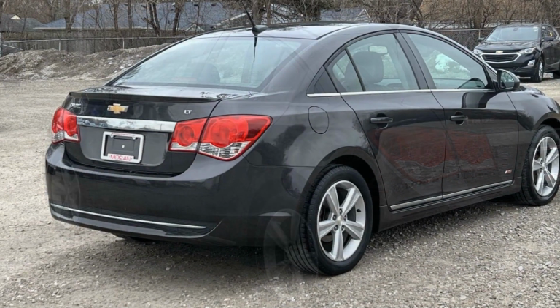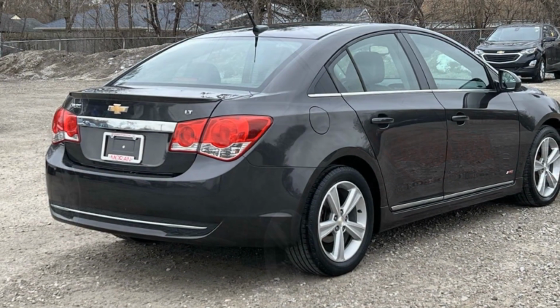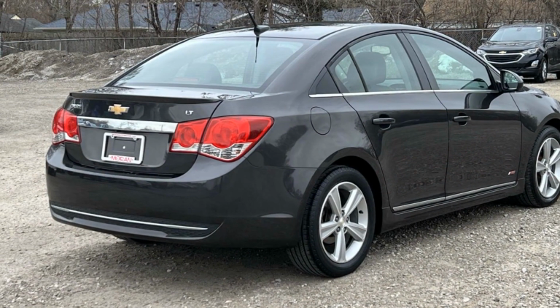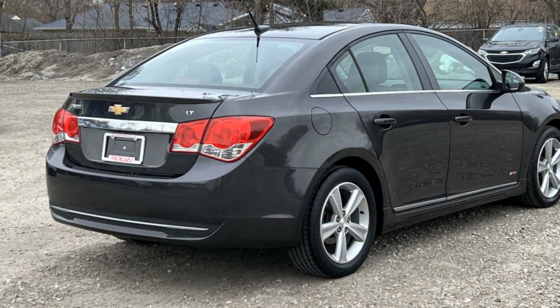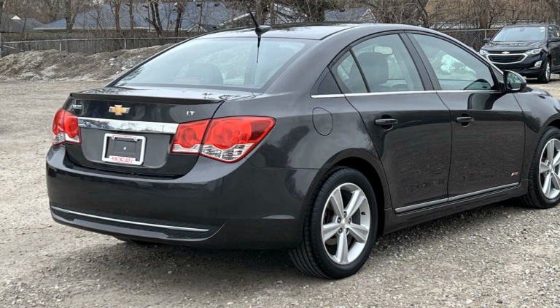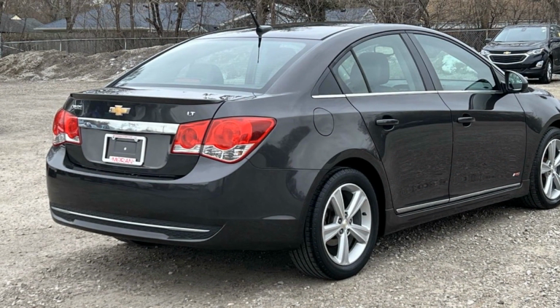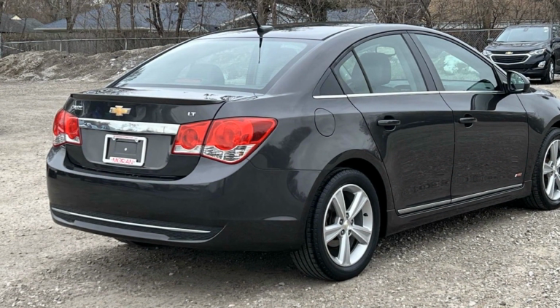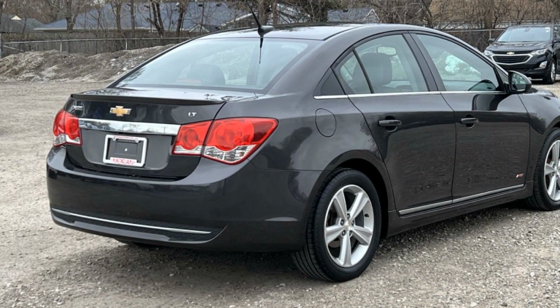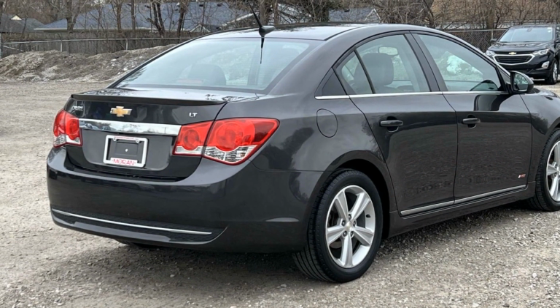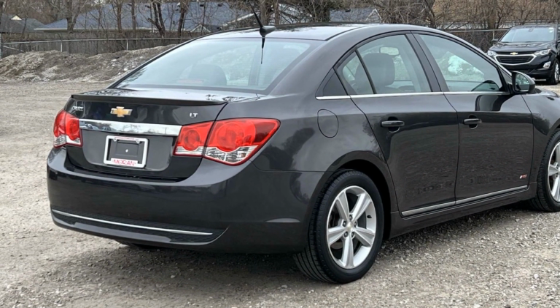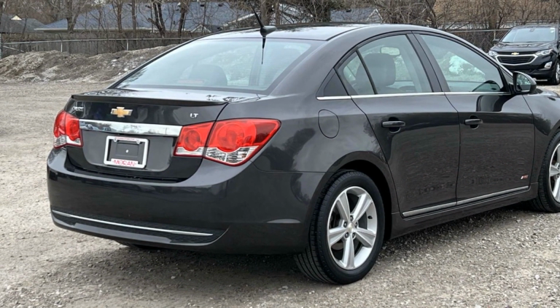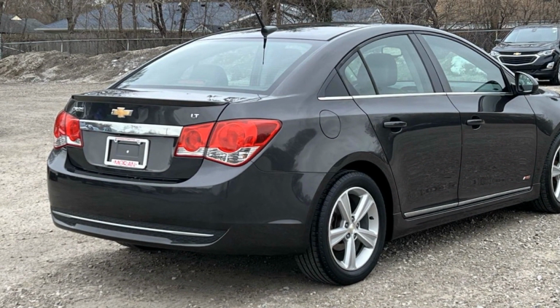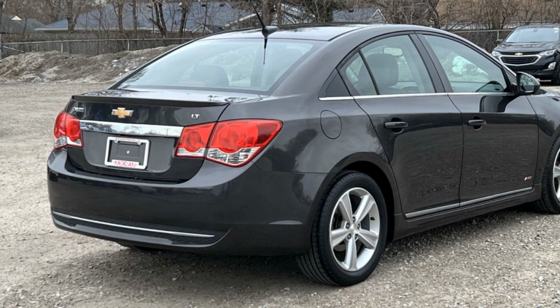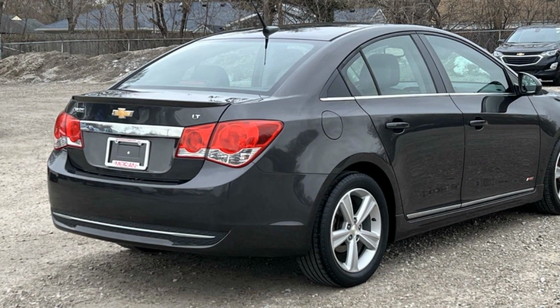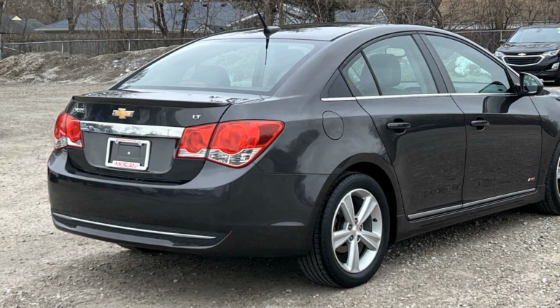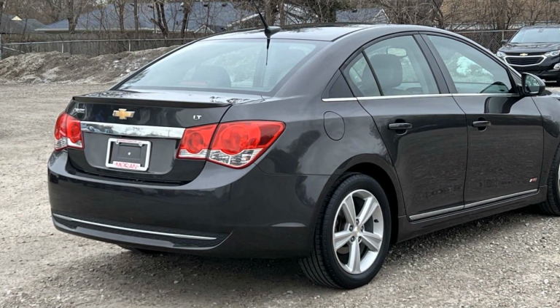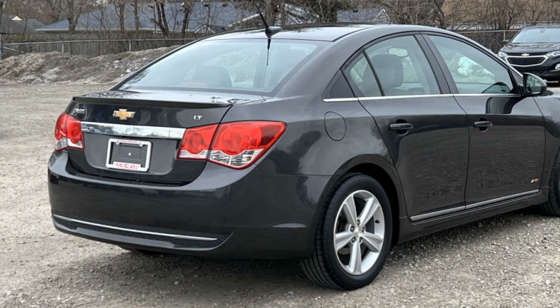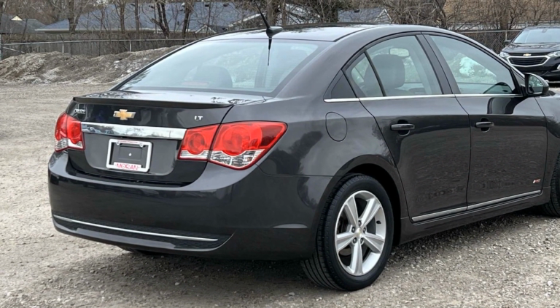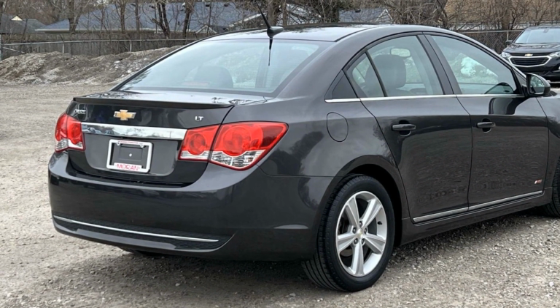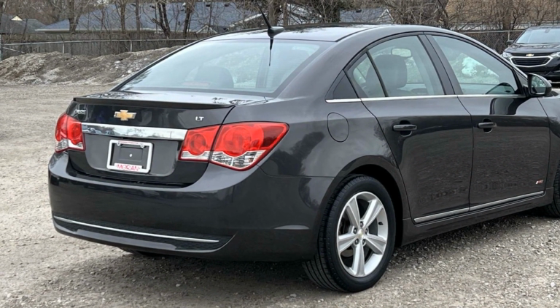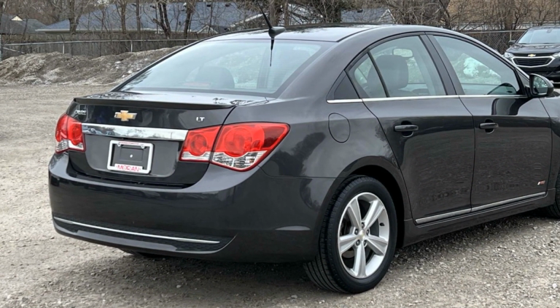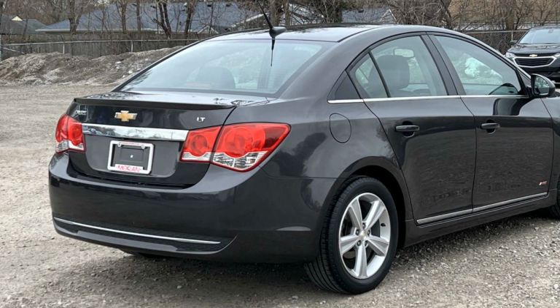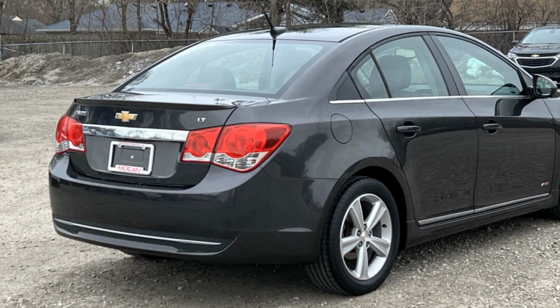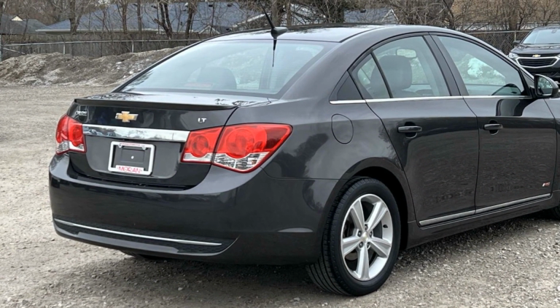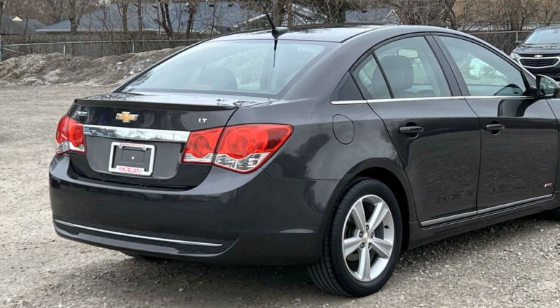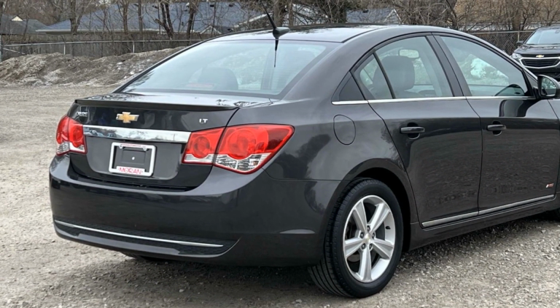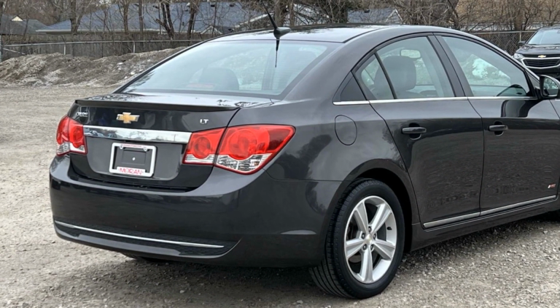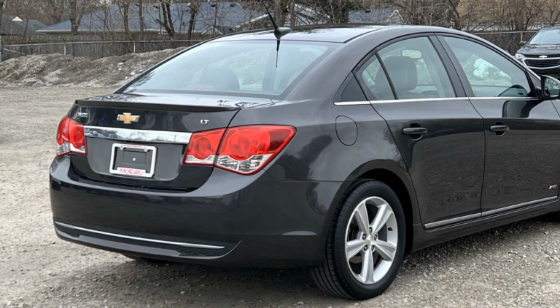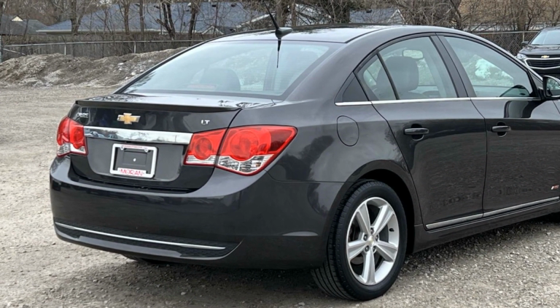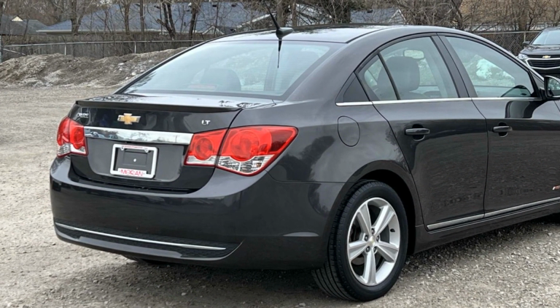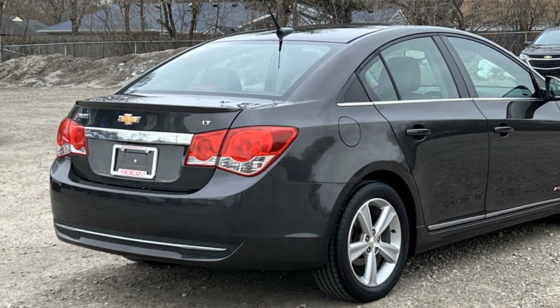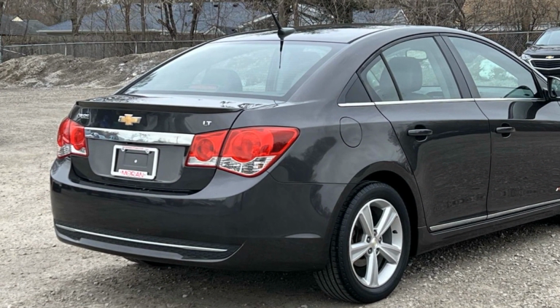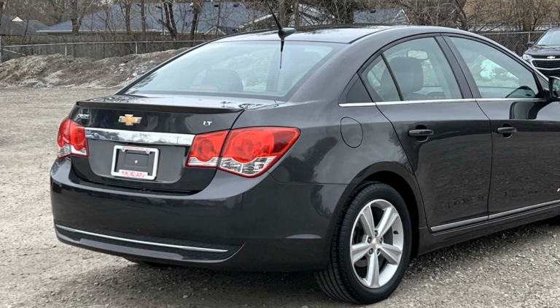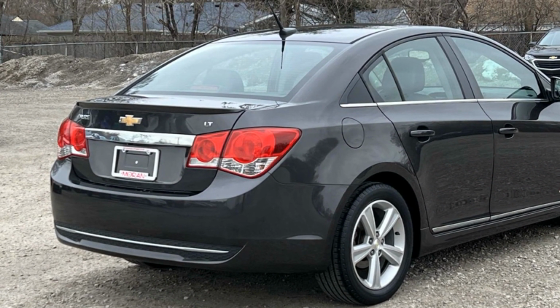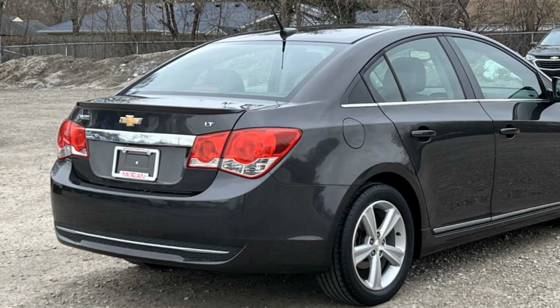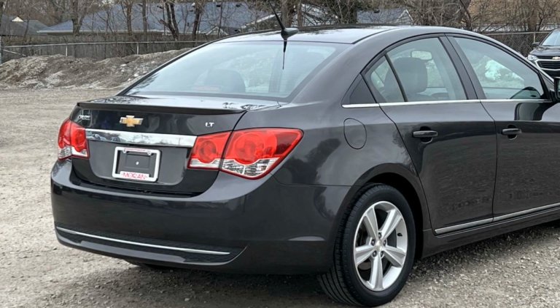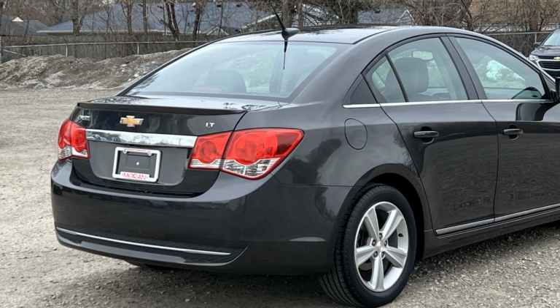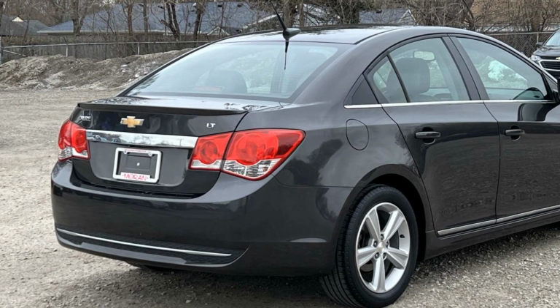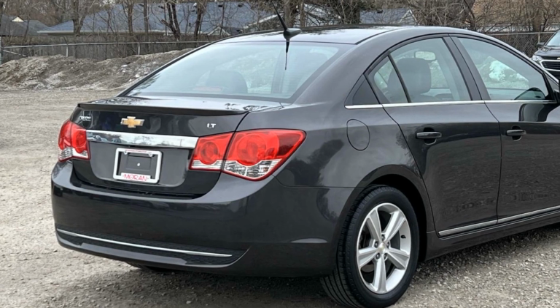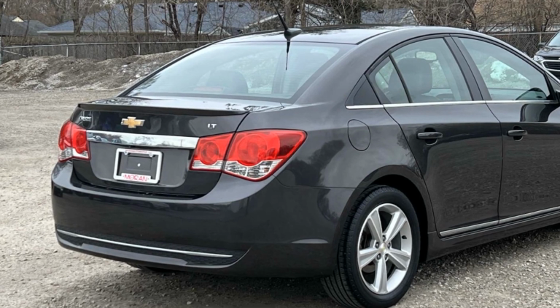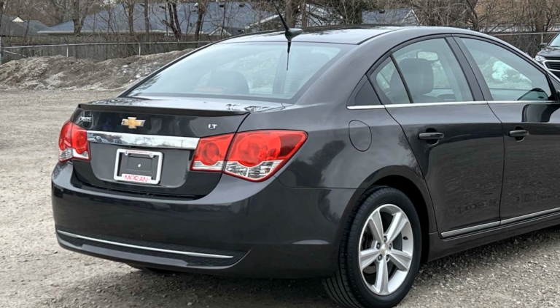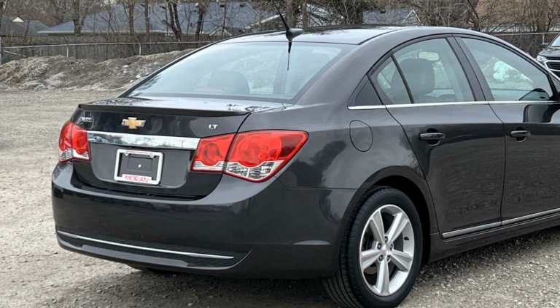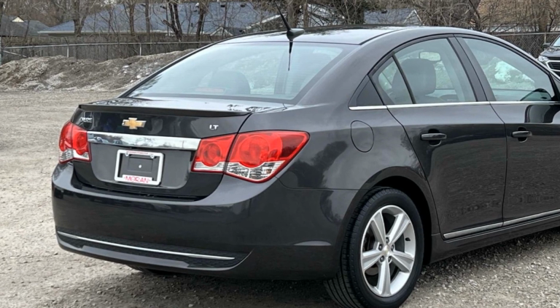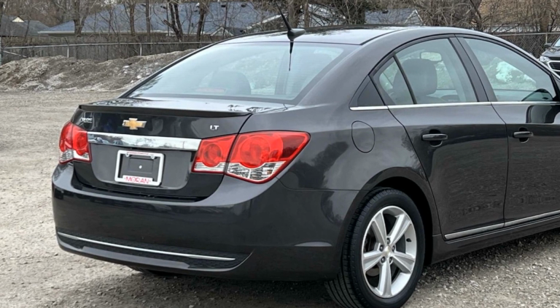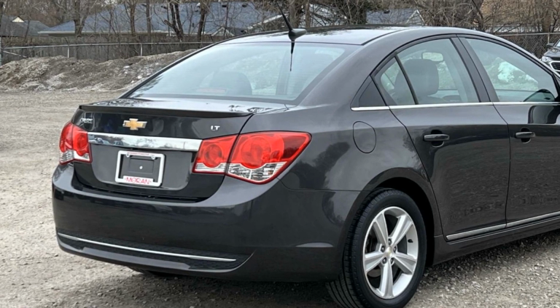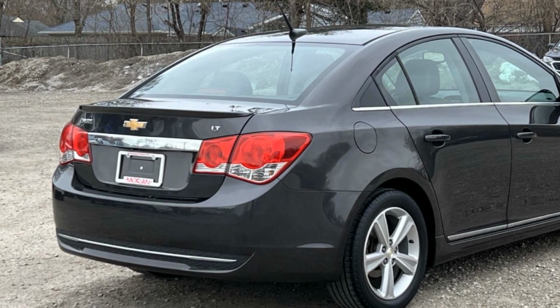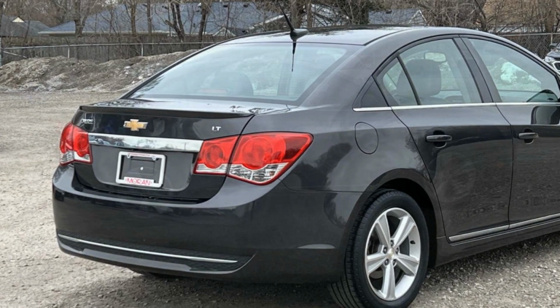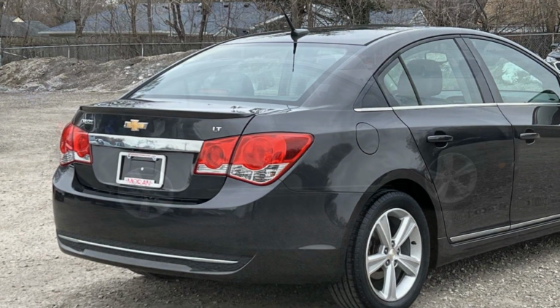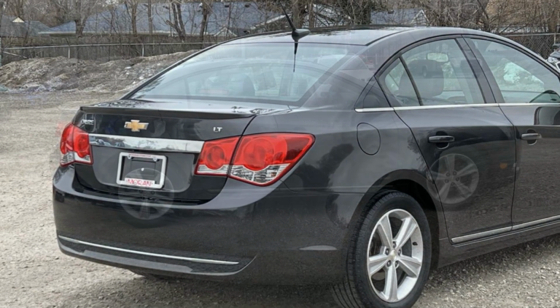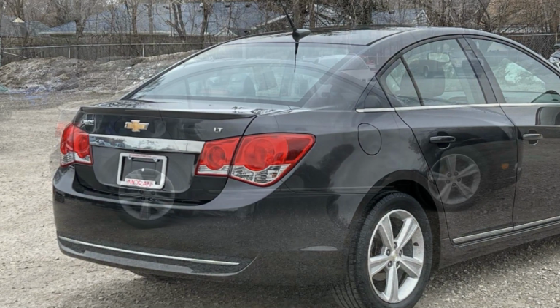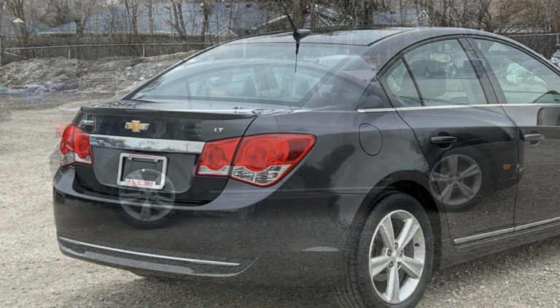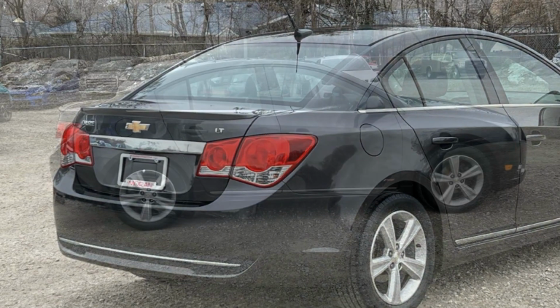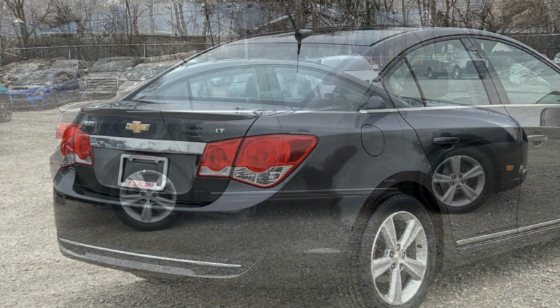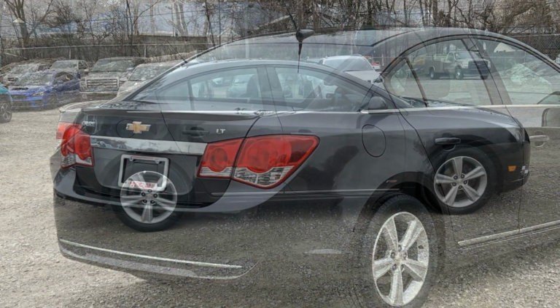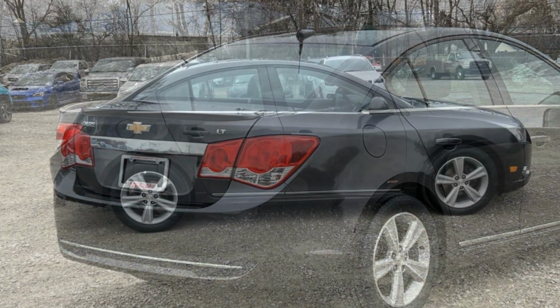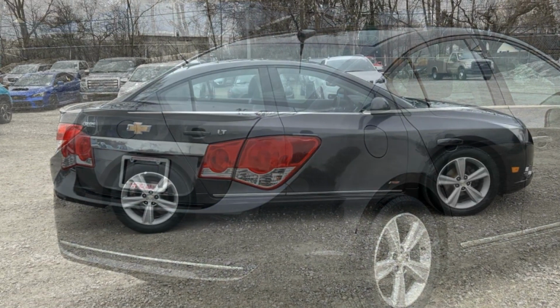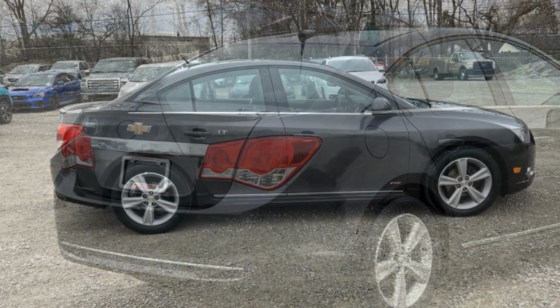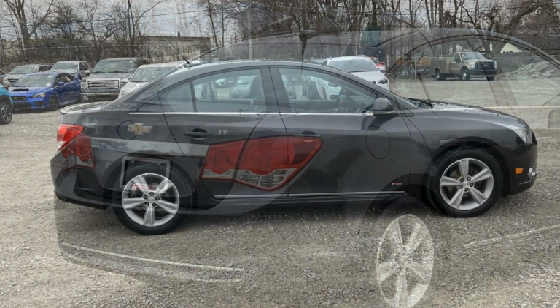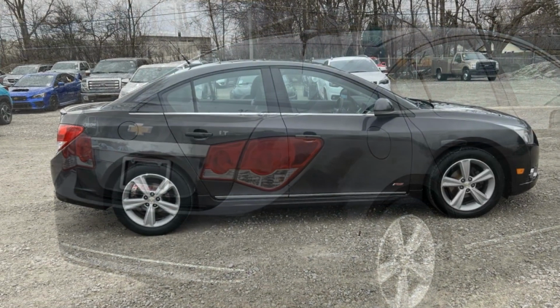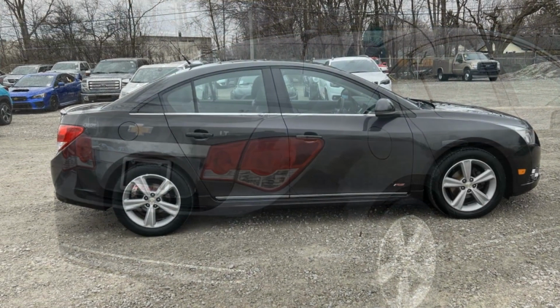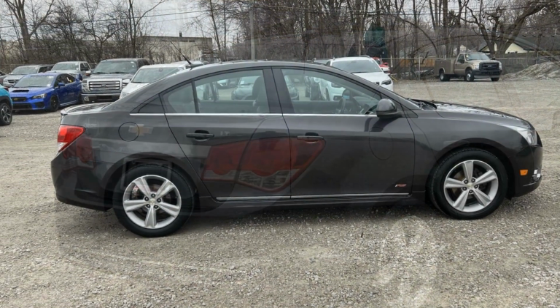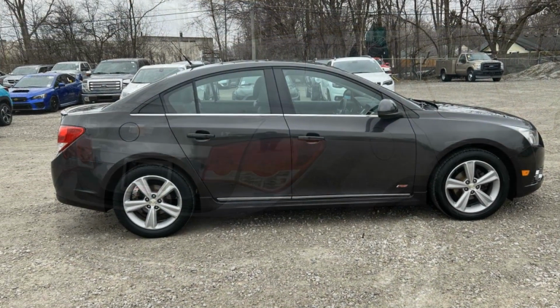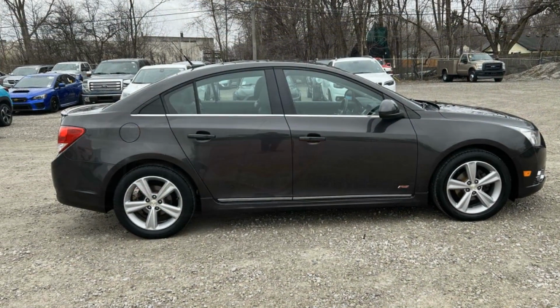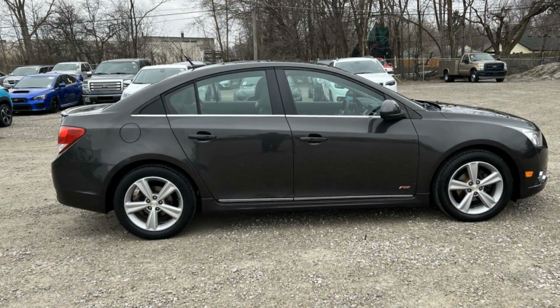Bluetooth, power outlet, keyless entry, front bucket seats. We'll help you find exactly what you're looking for.